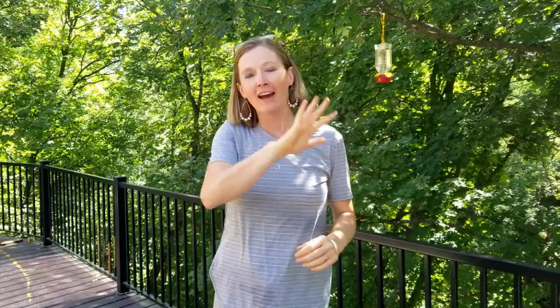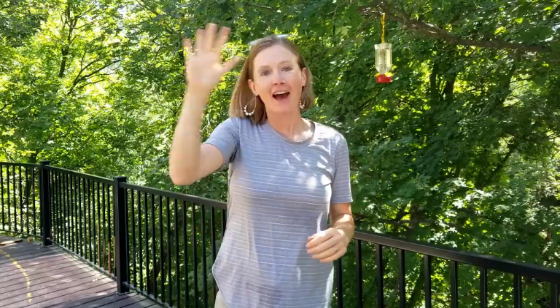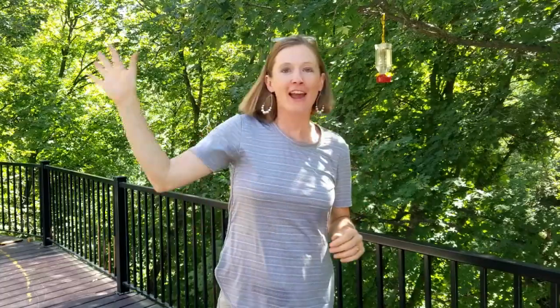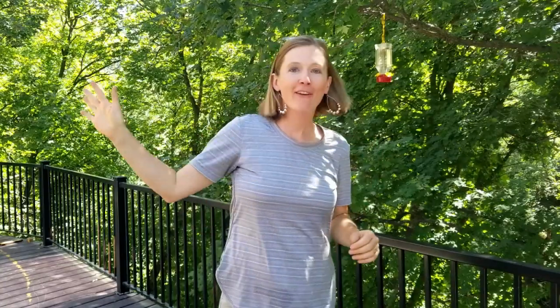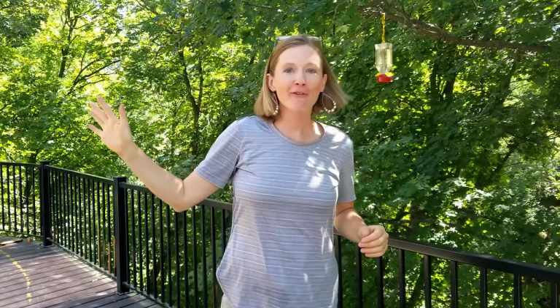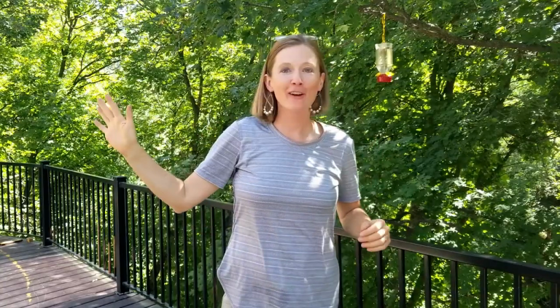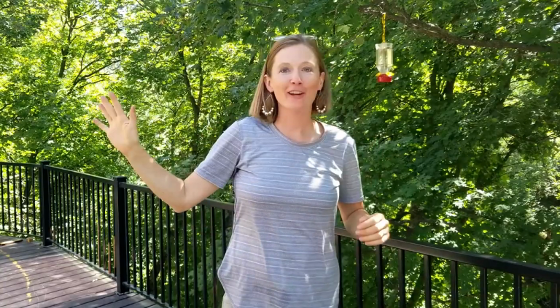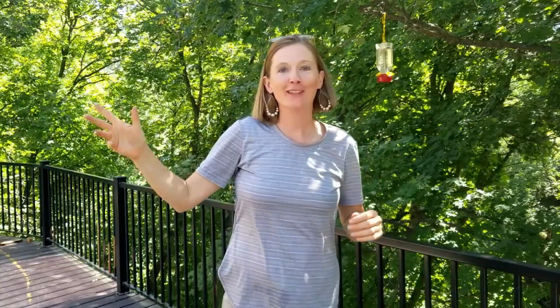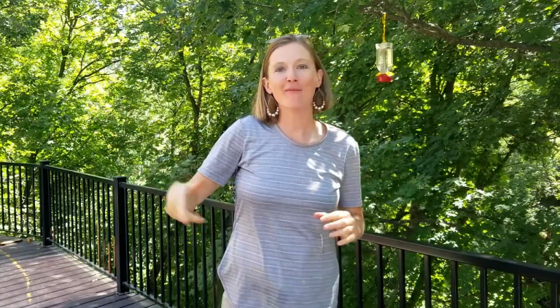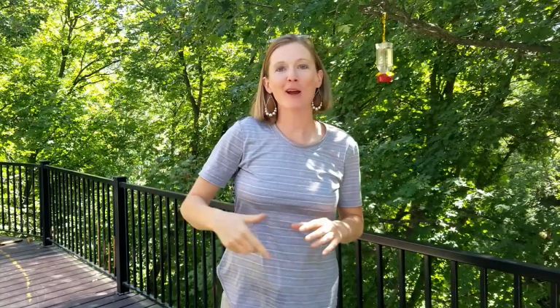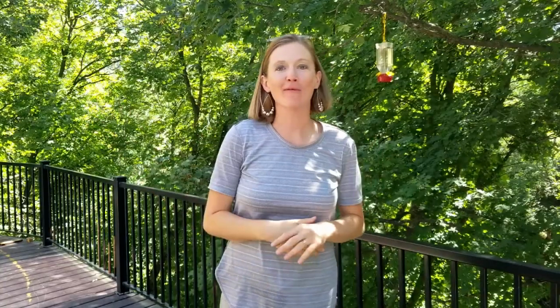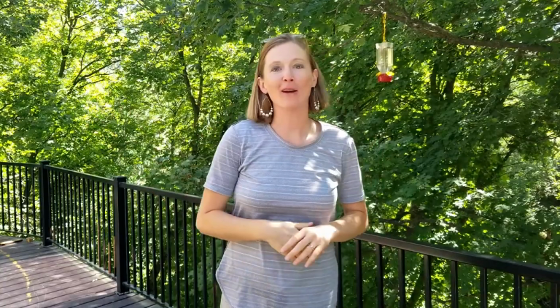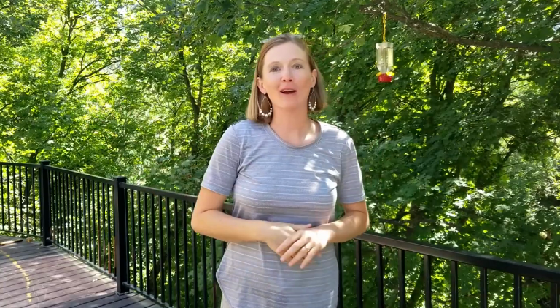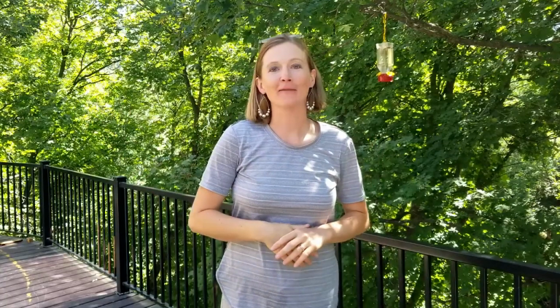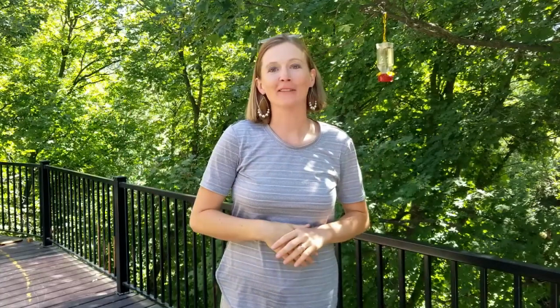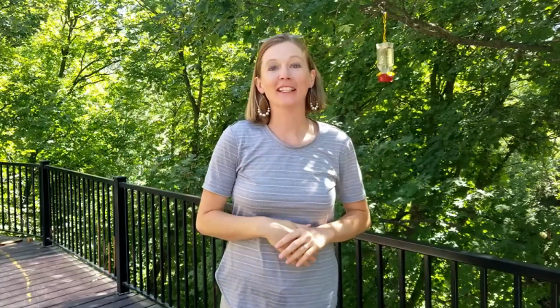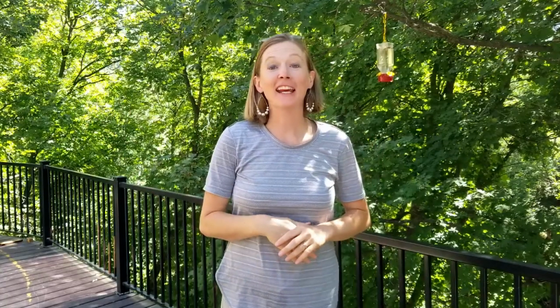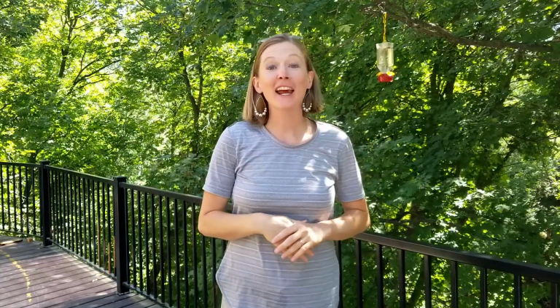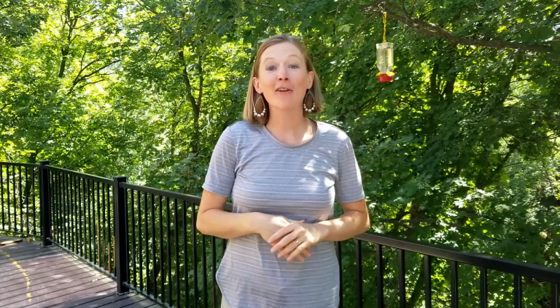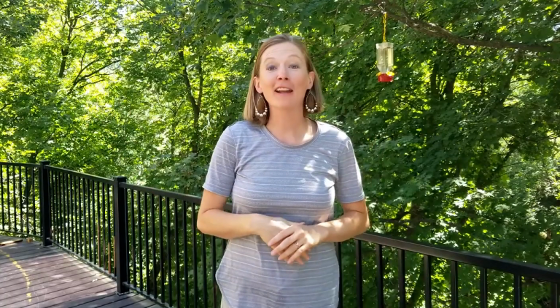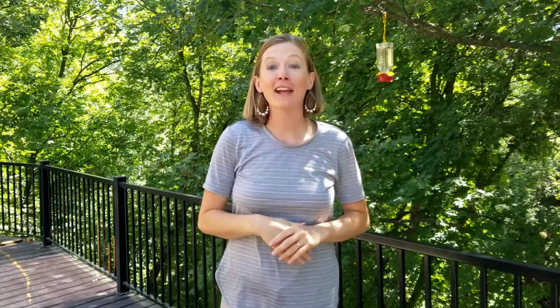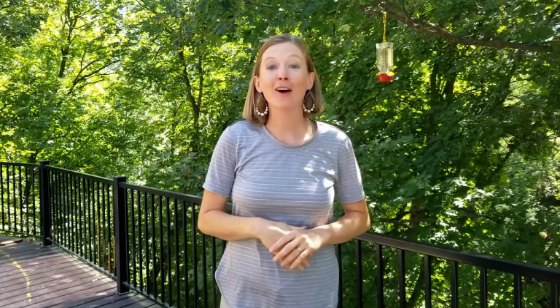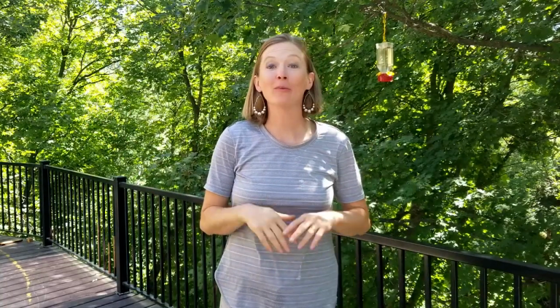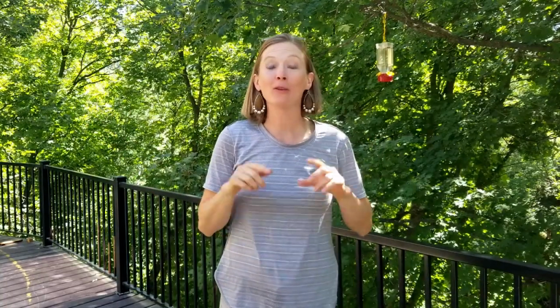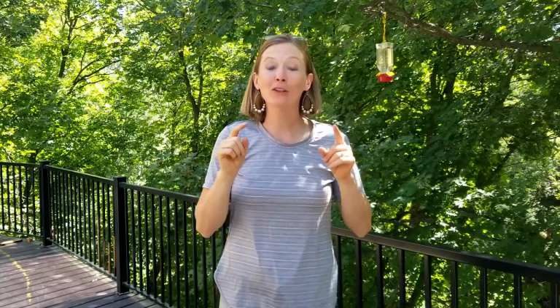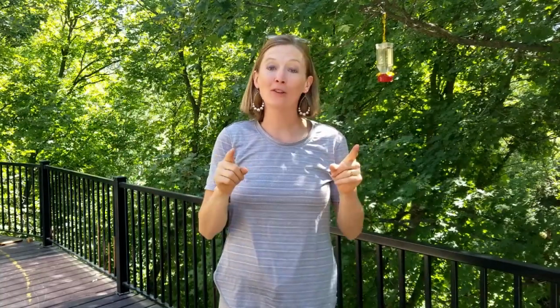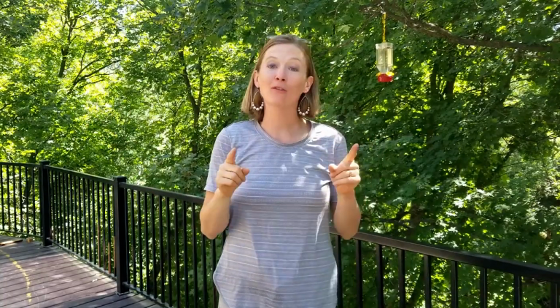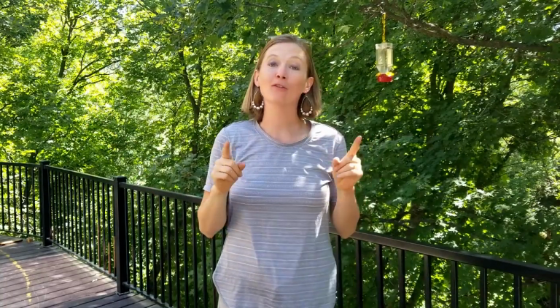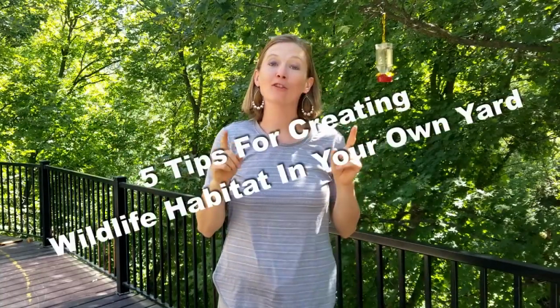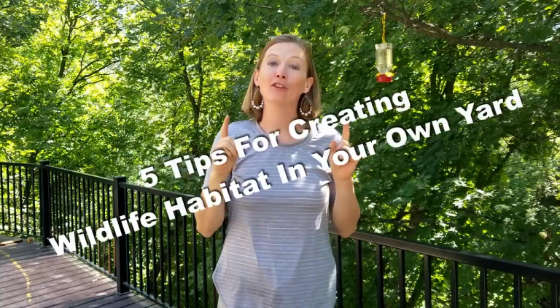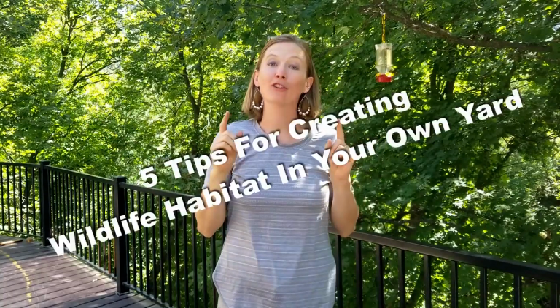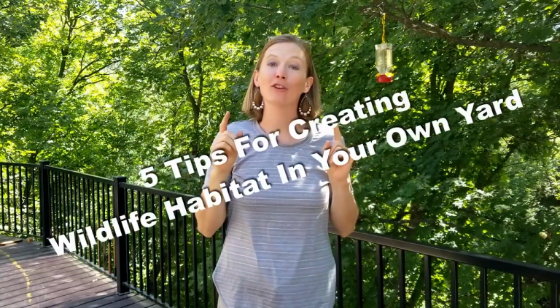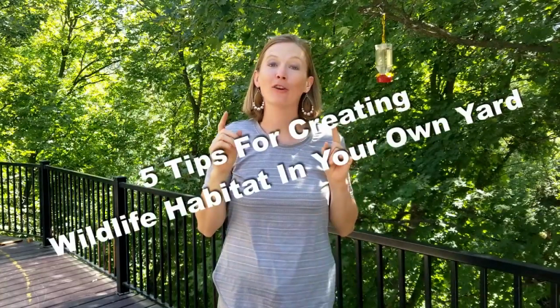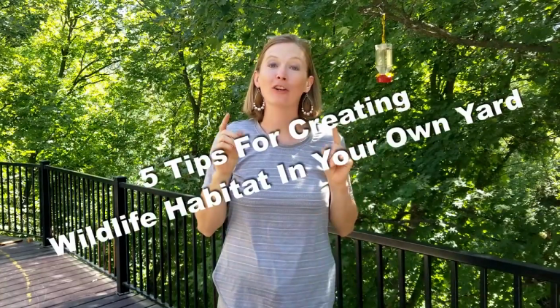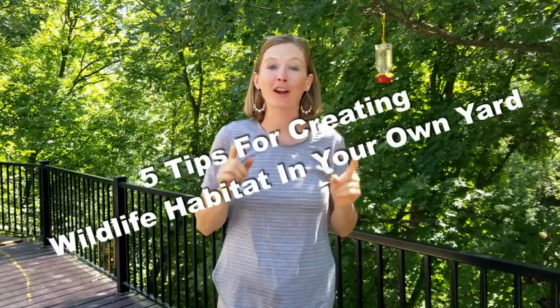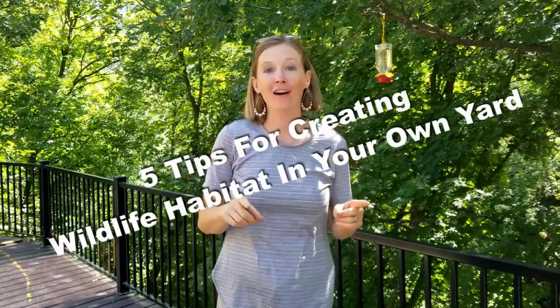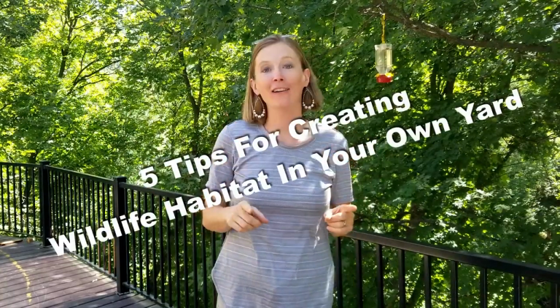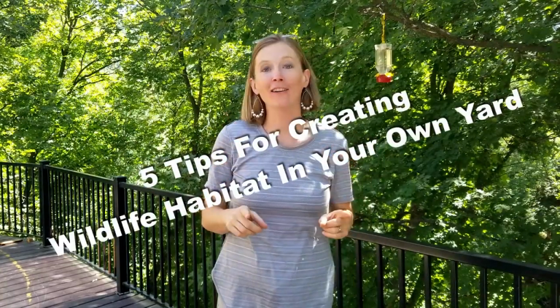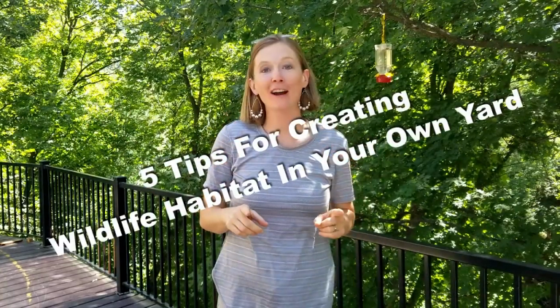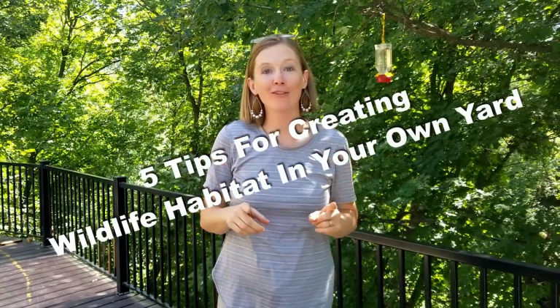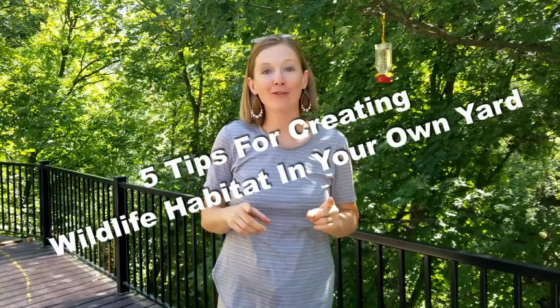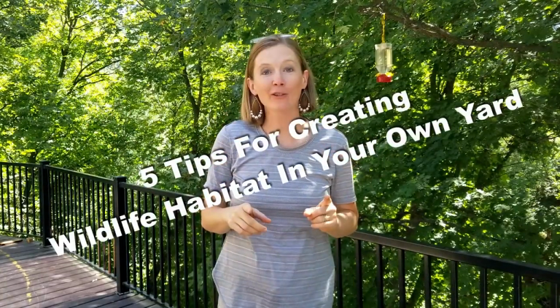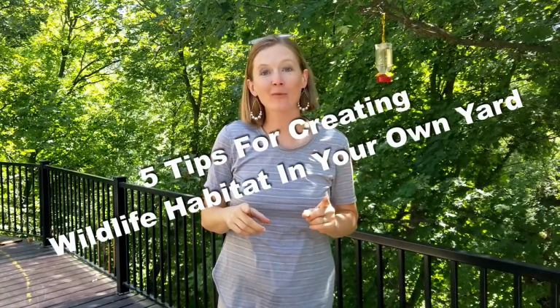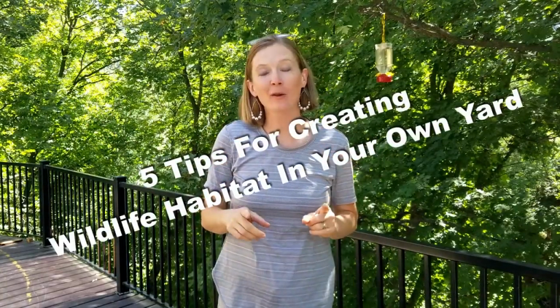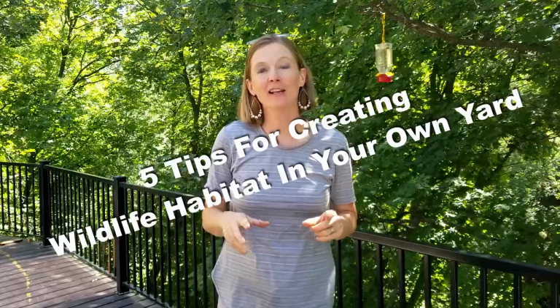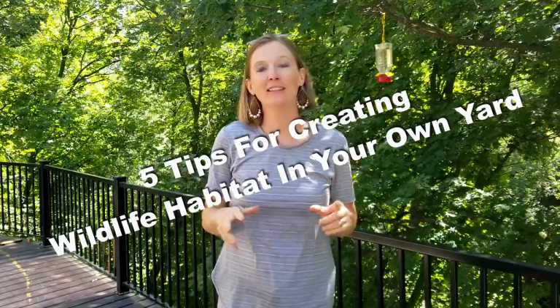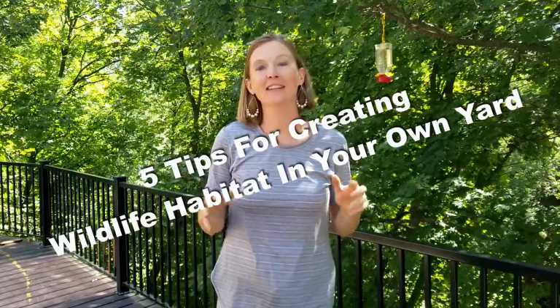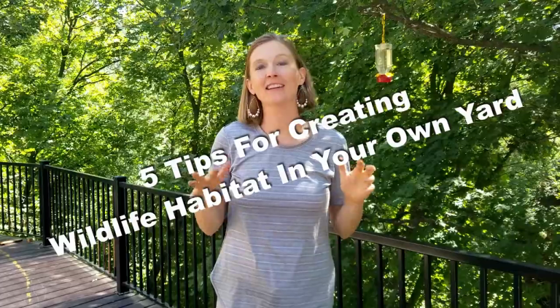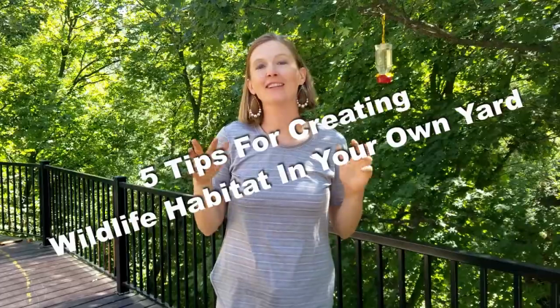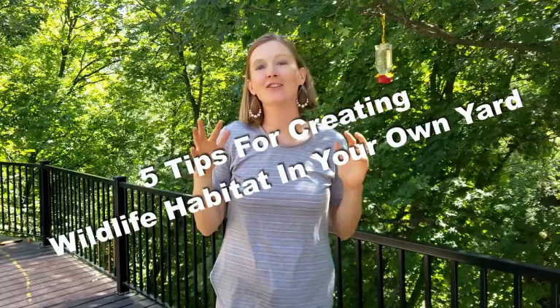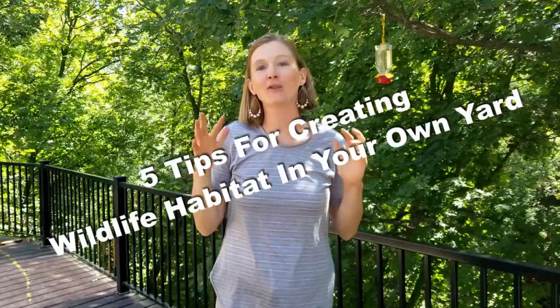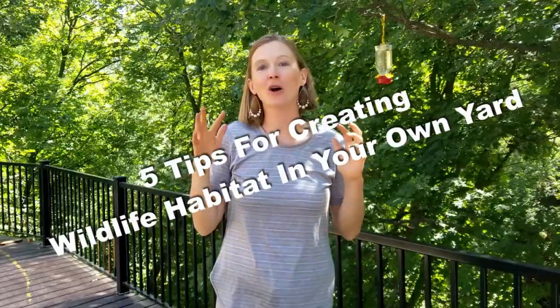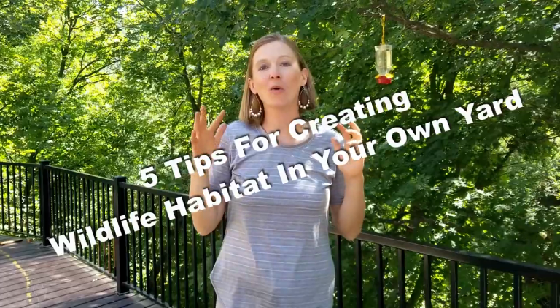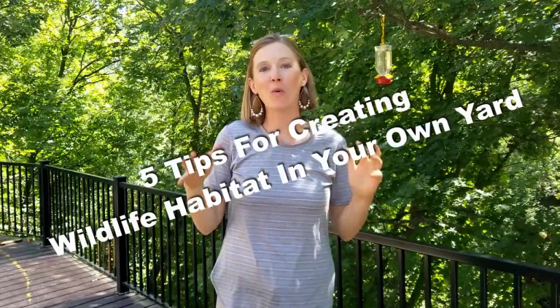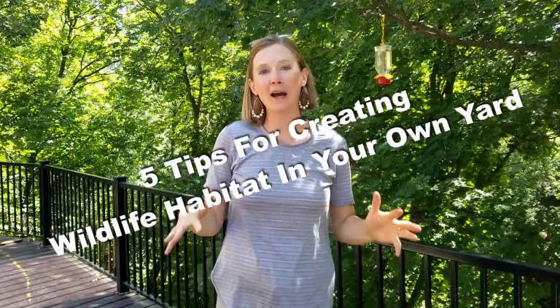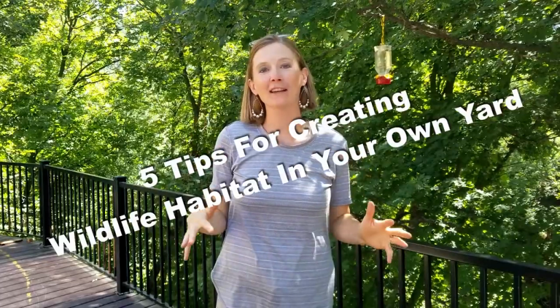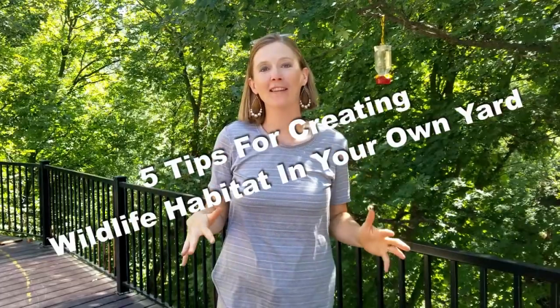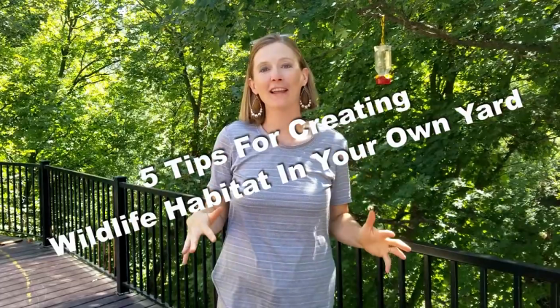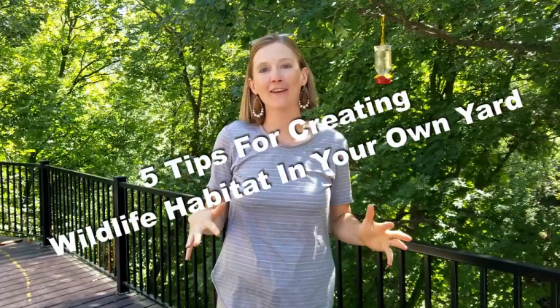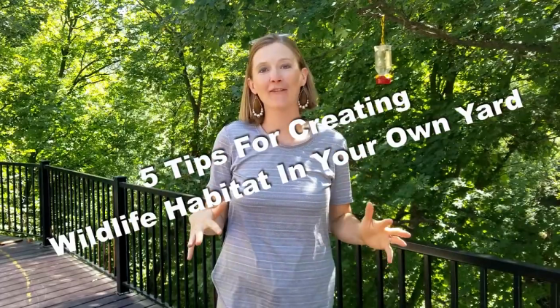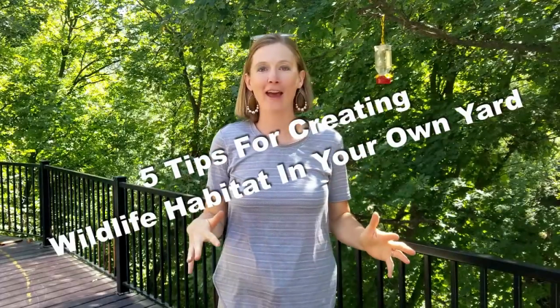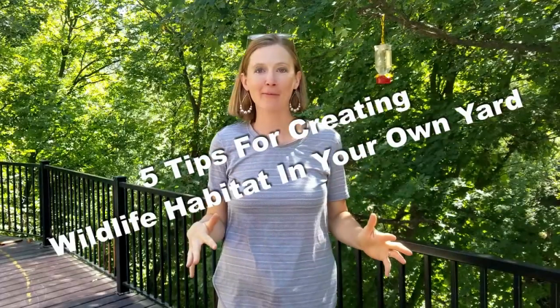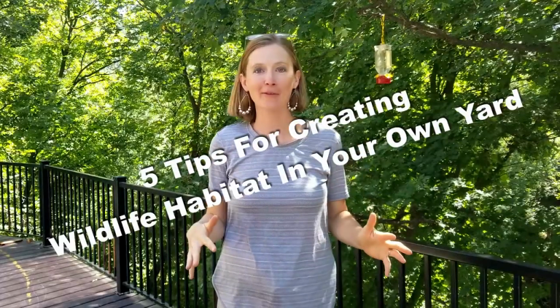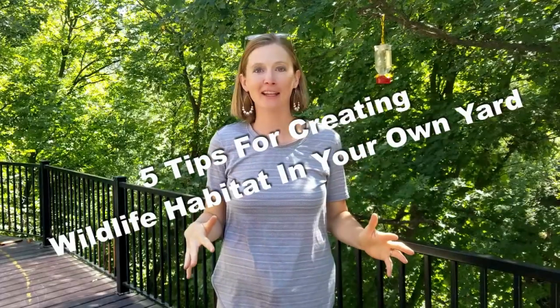Hi everyone, it's Mountain Mom. Today I want to help you turn your yard or outdoor space into a wildlife habitat.